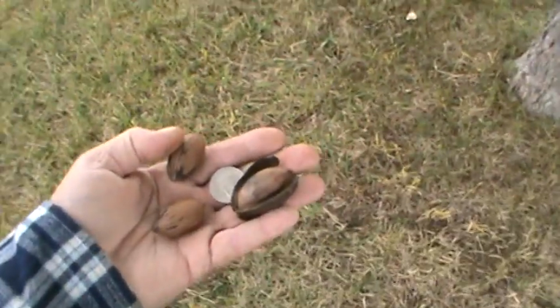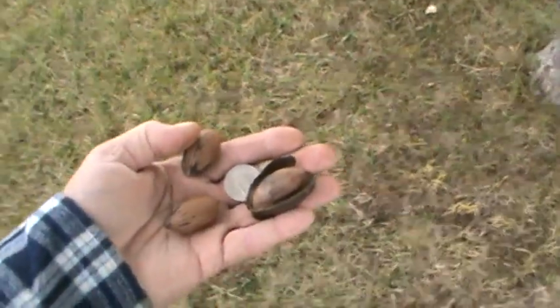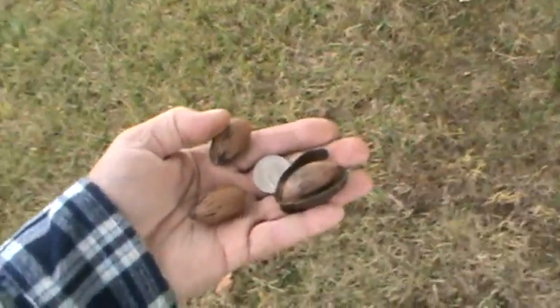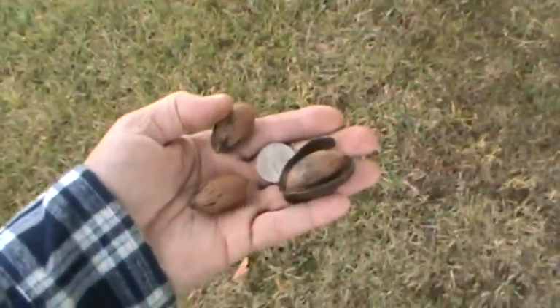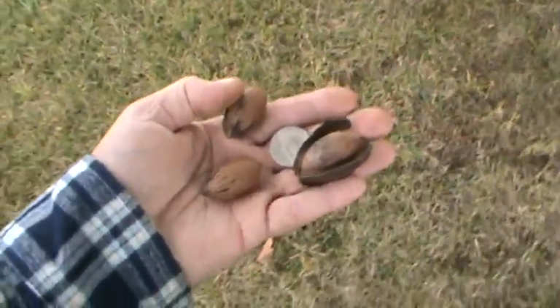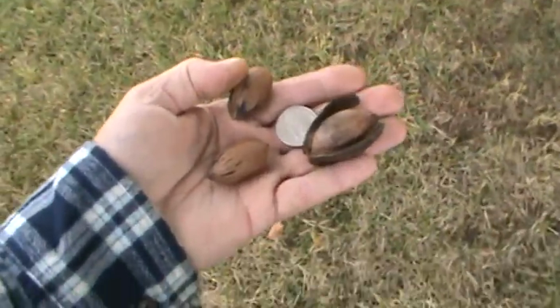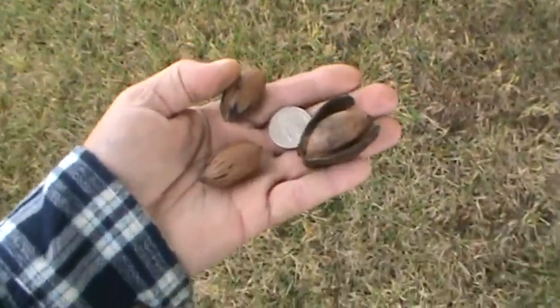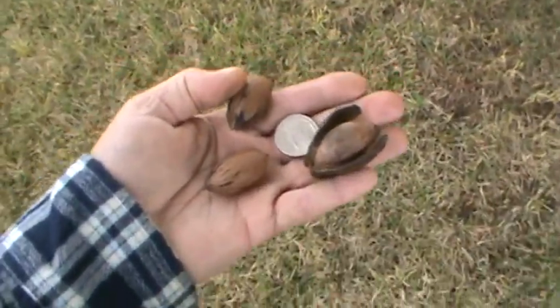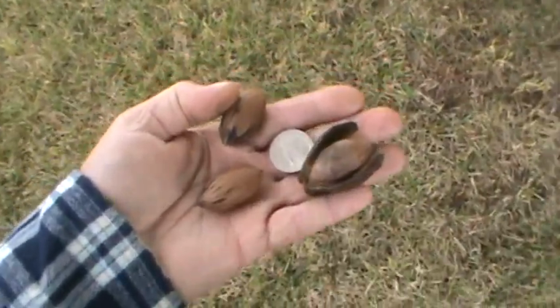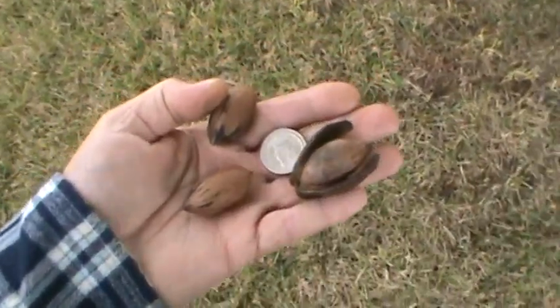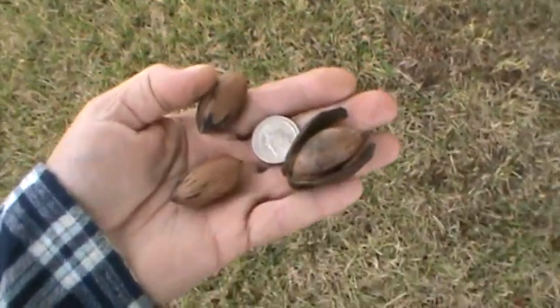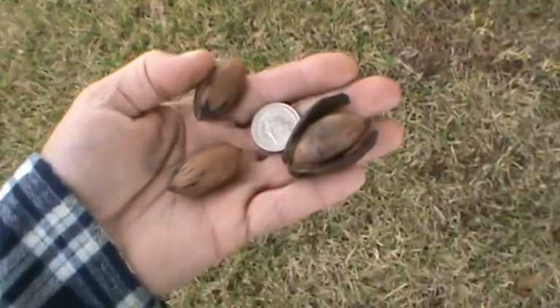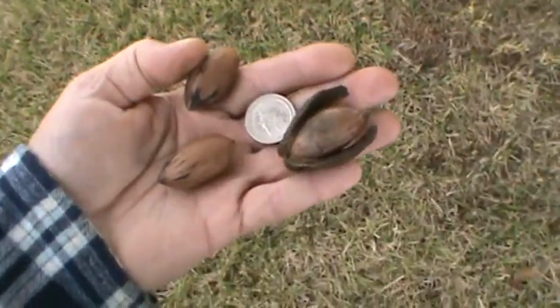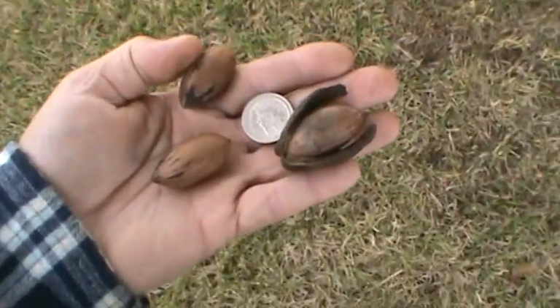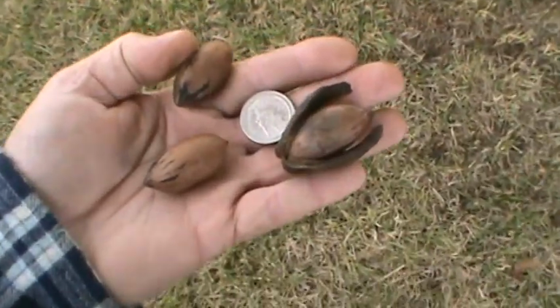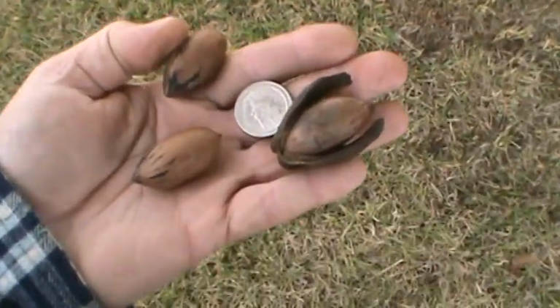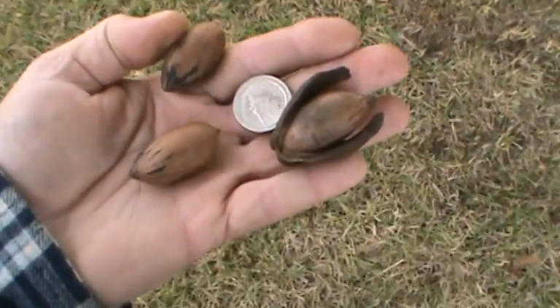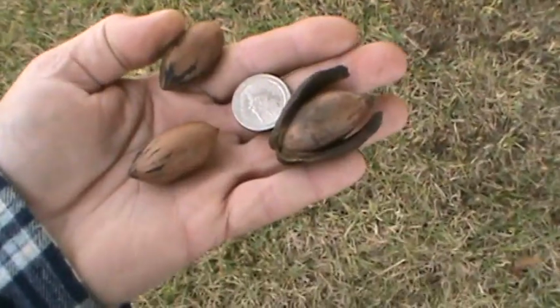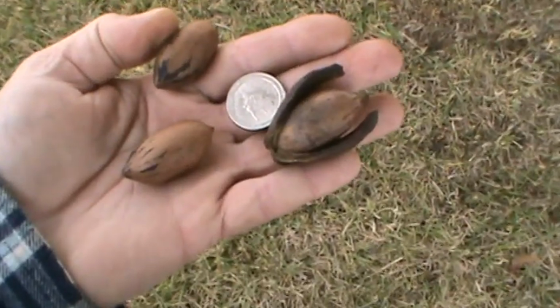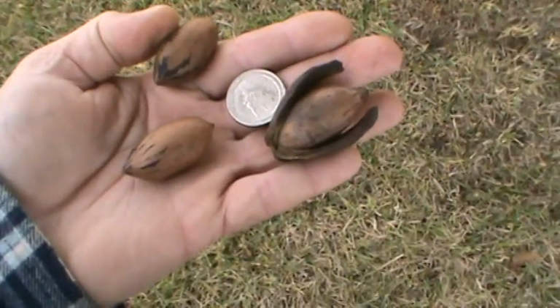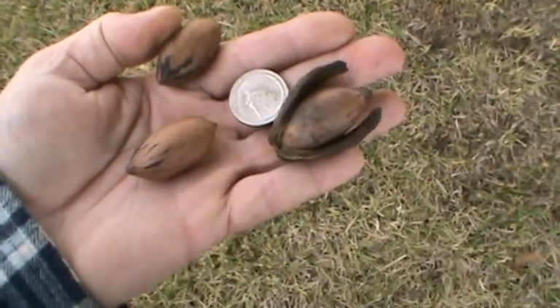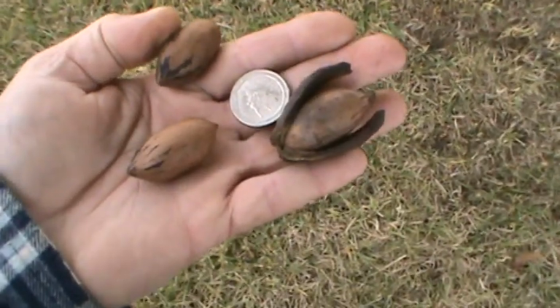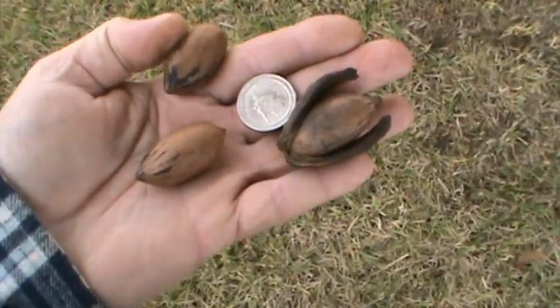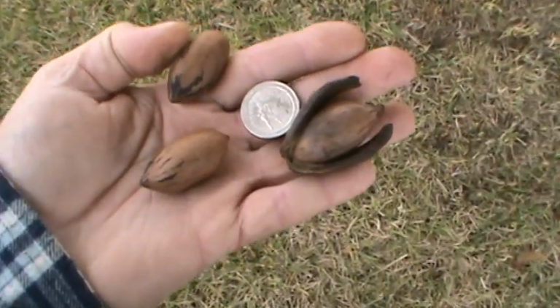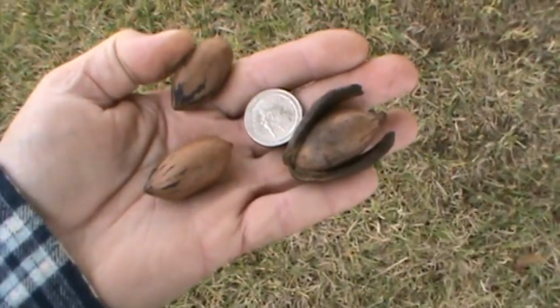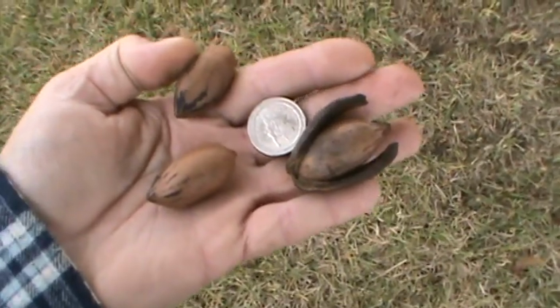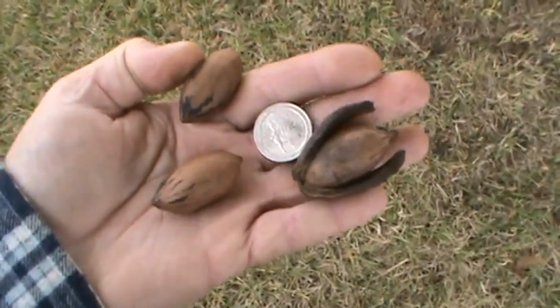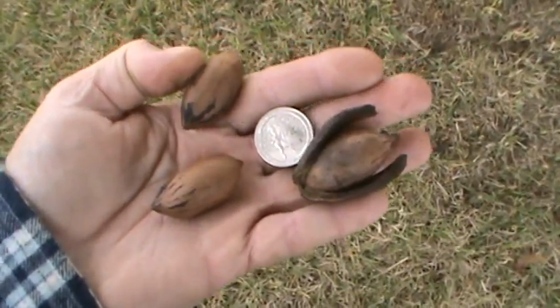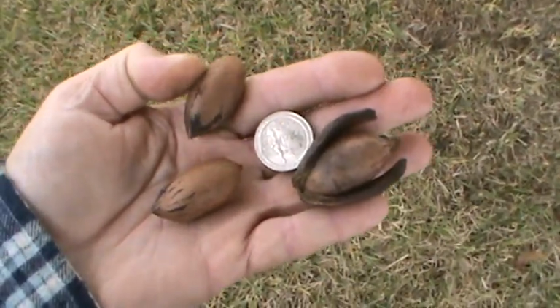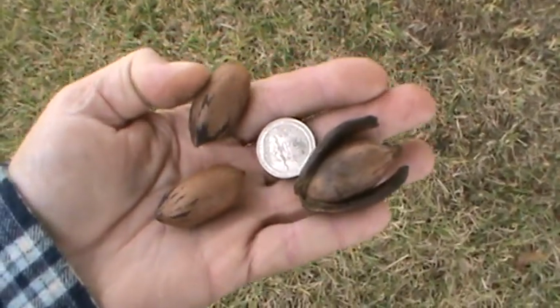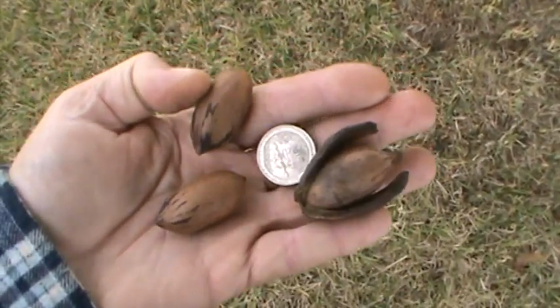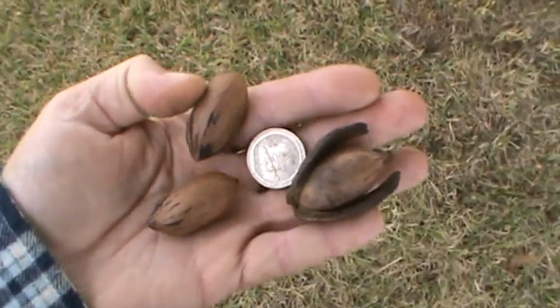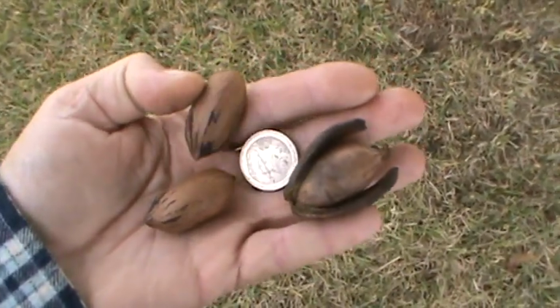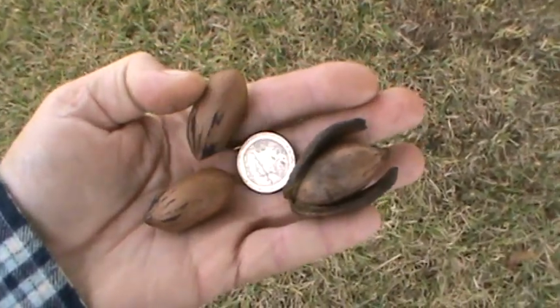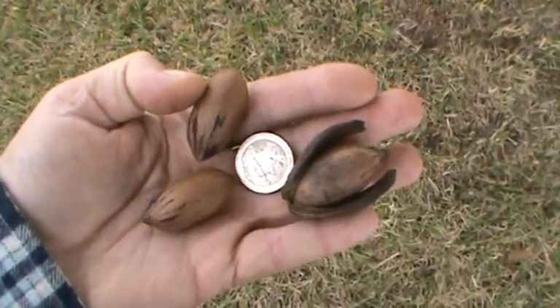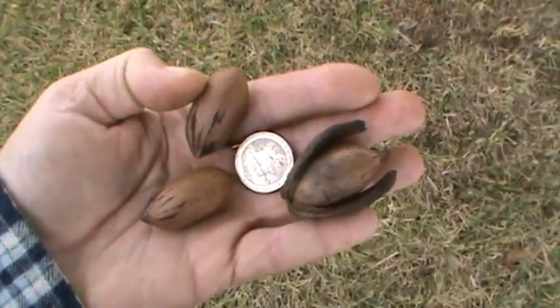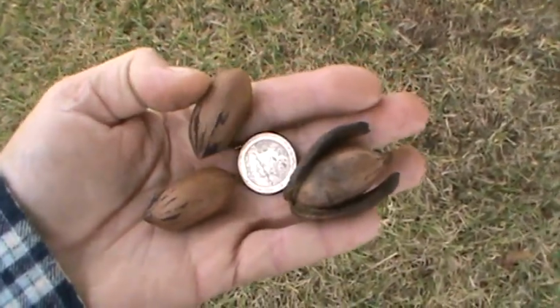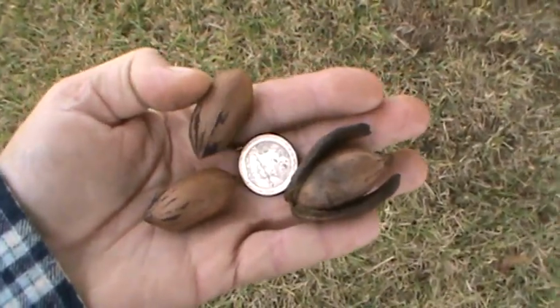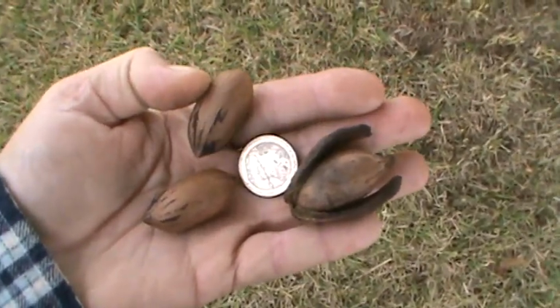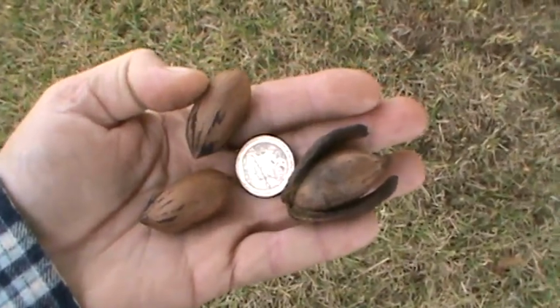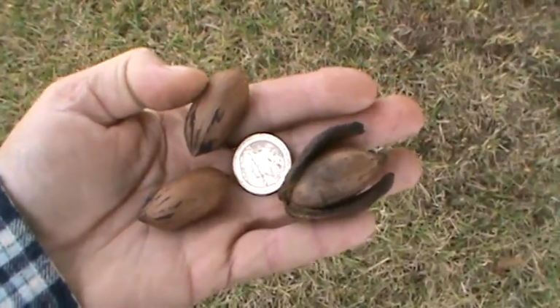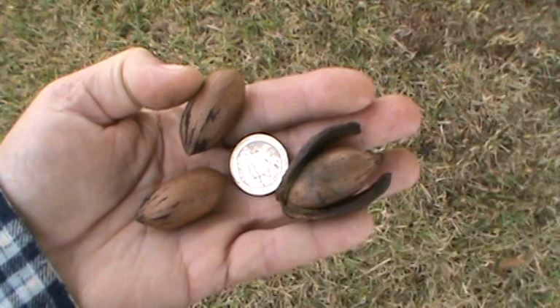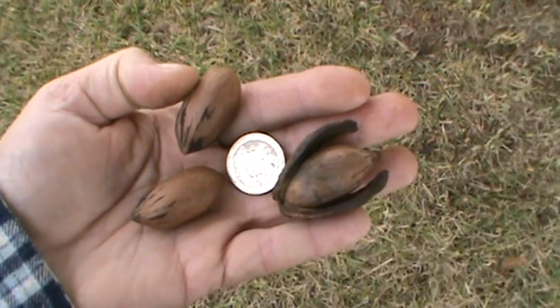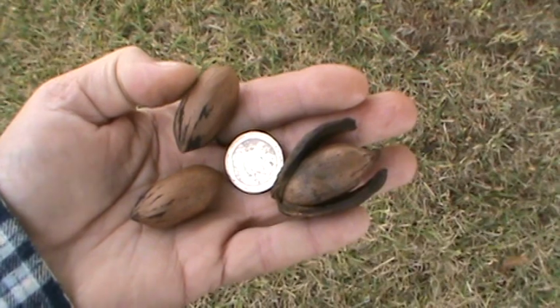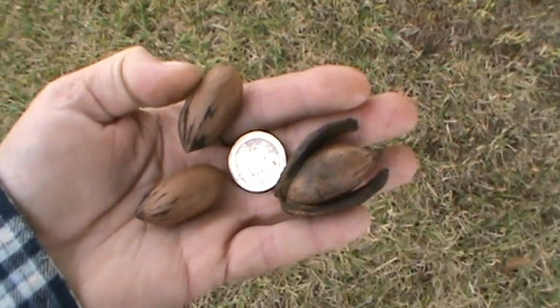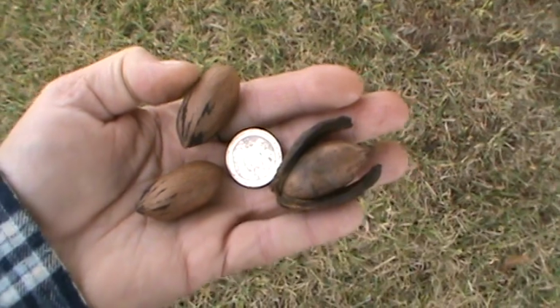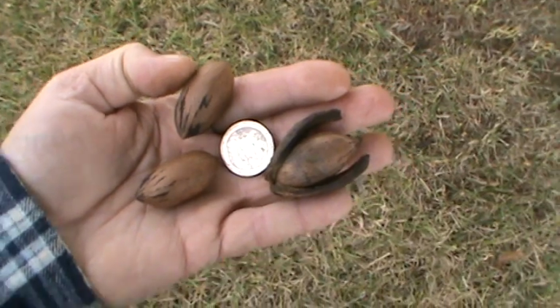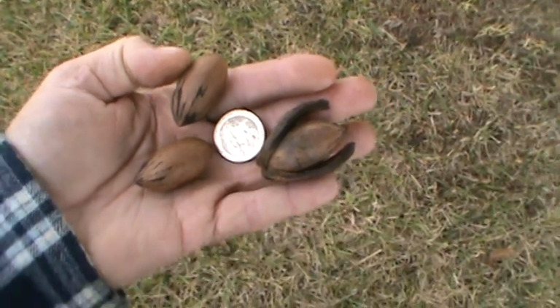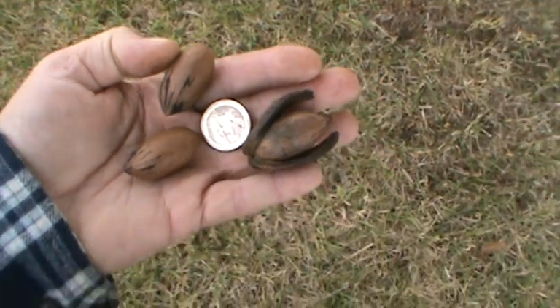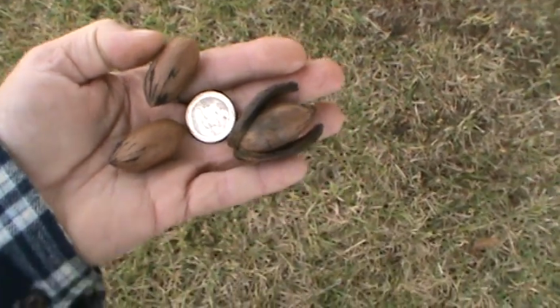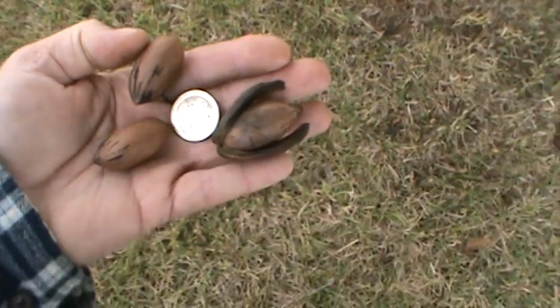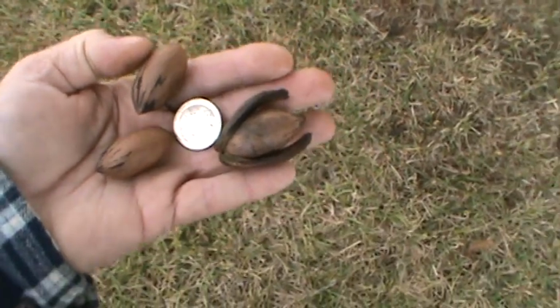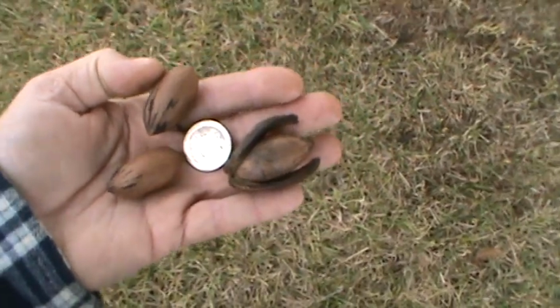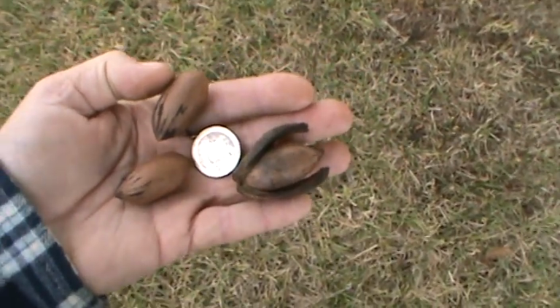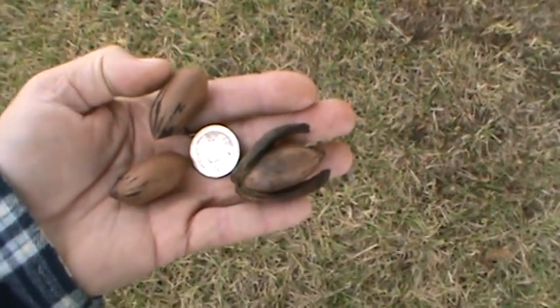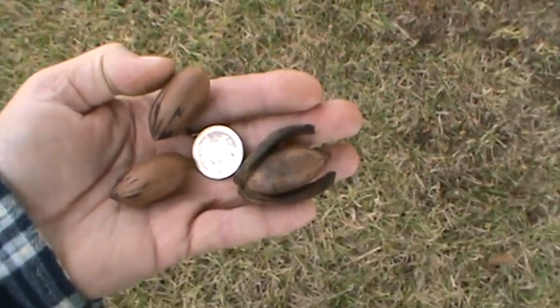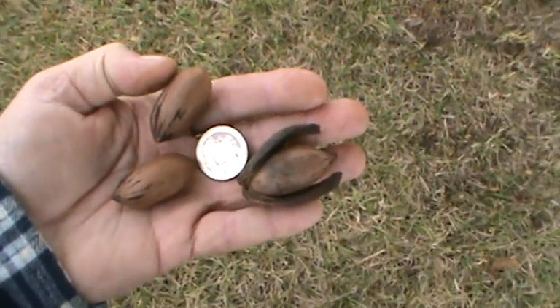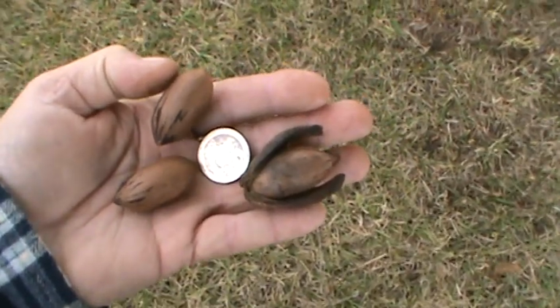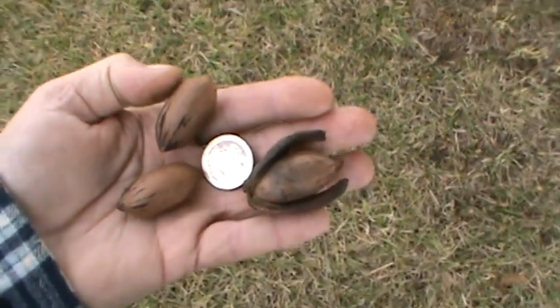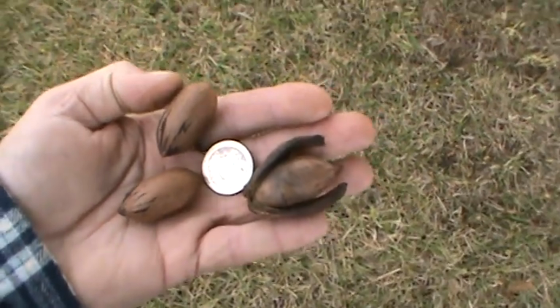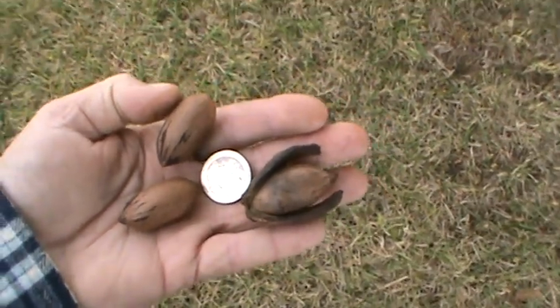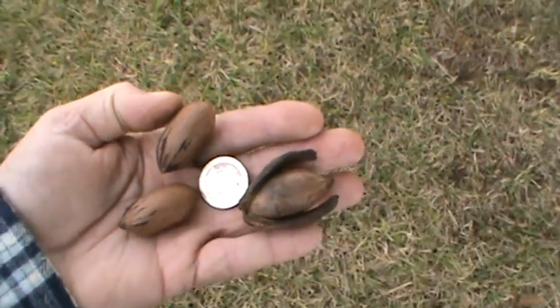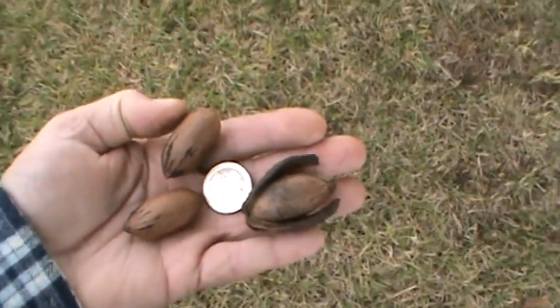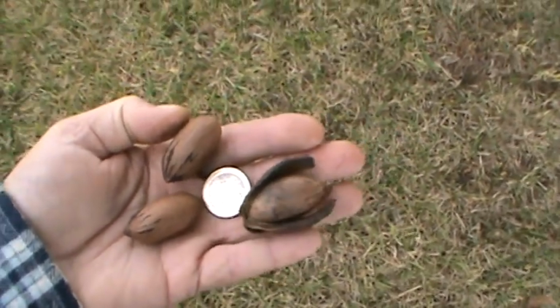It's mid-October. The pecans are starting to drop now, and you can see how they compare in size to a quarter.